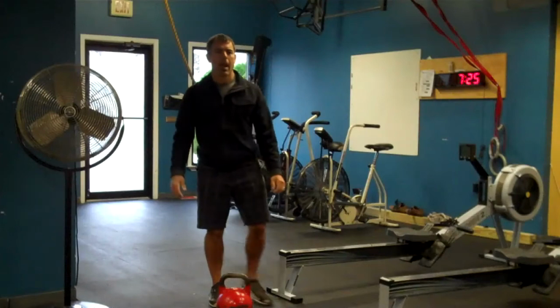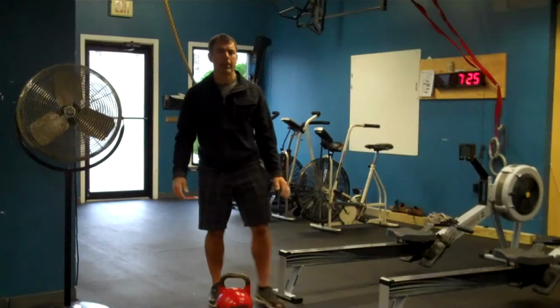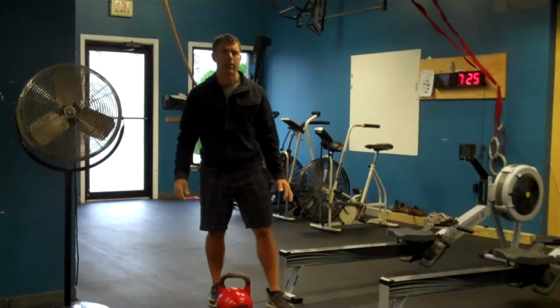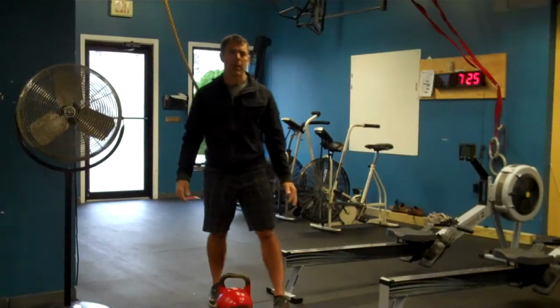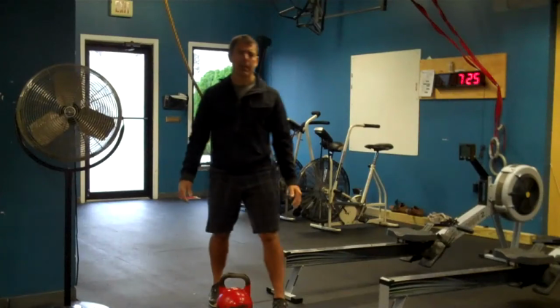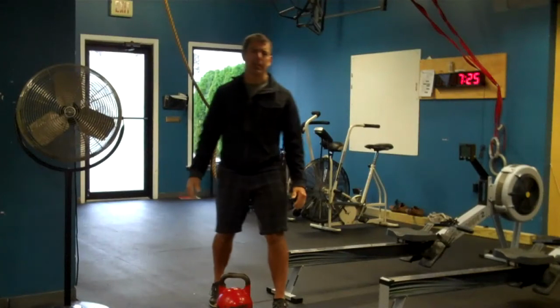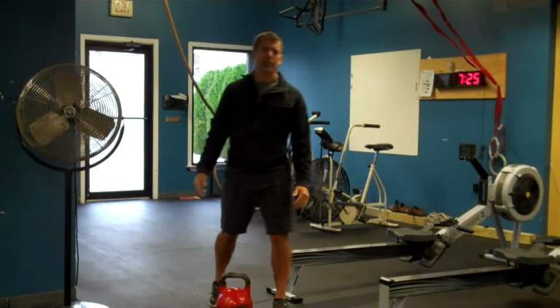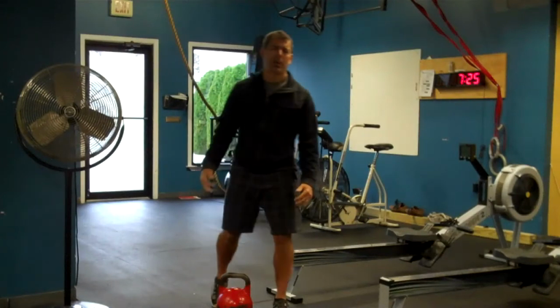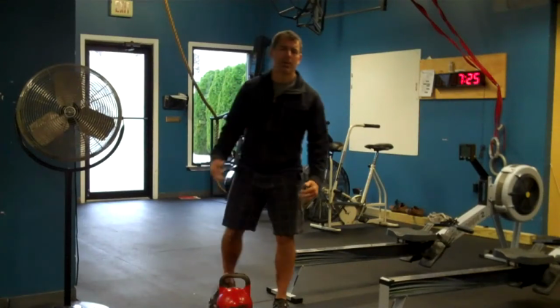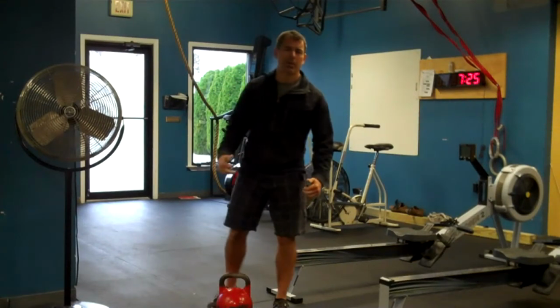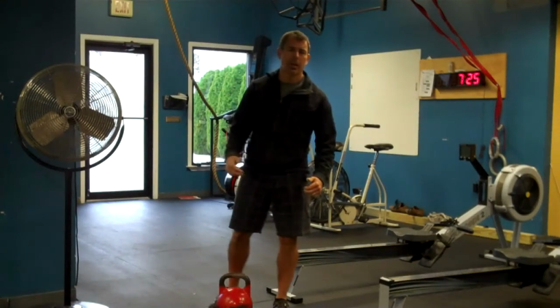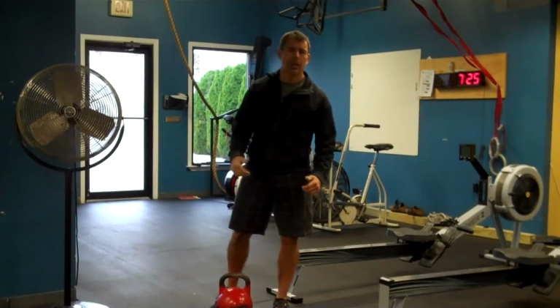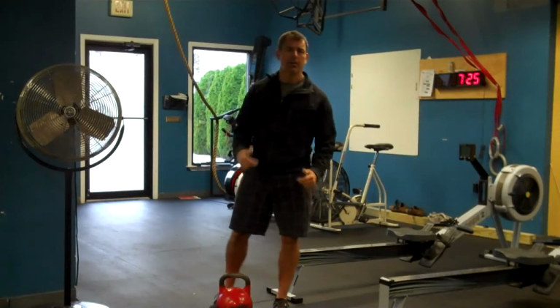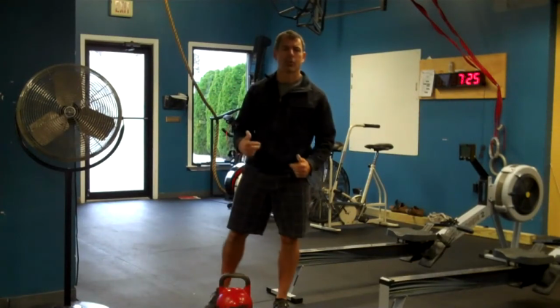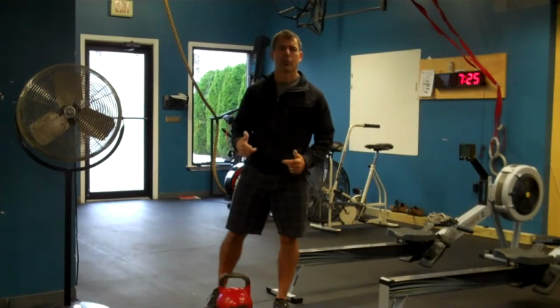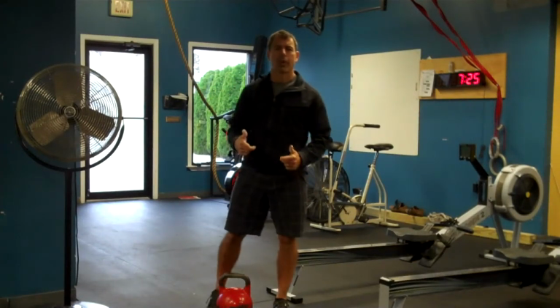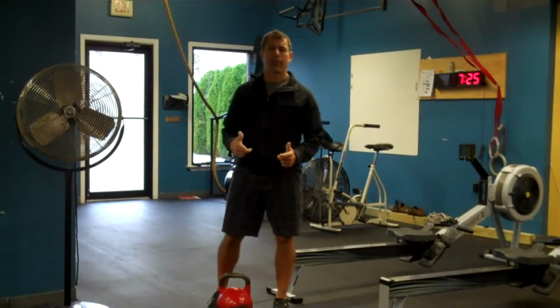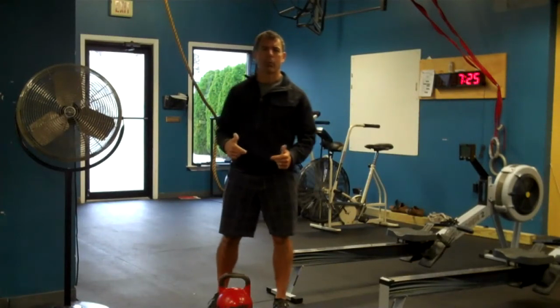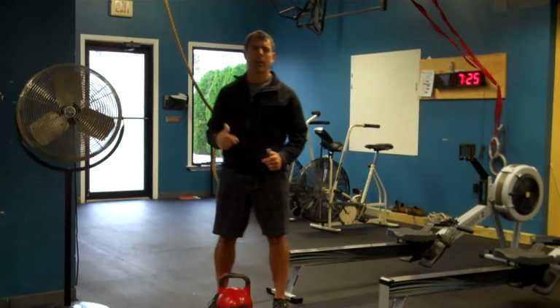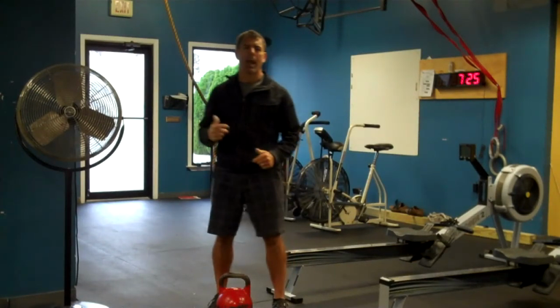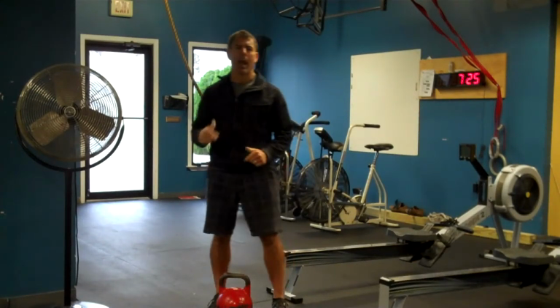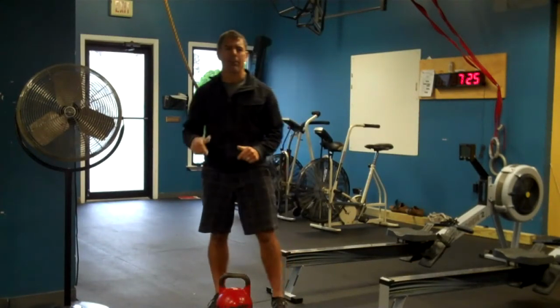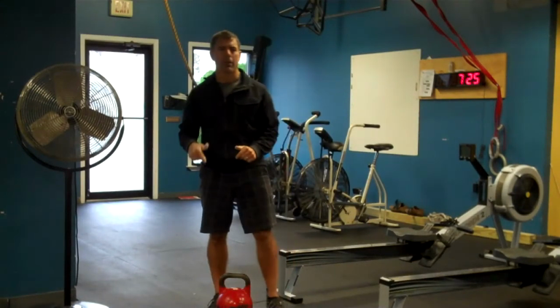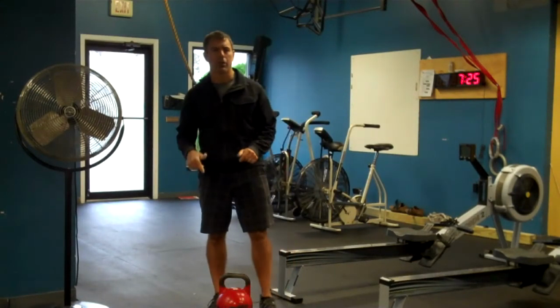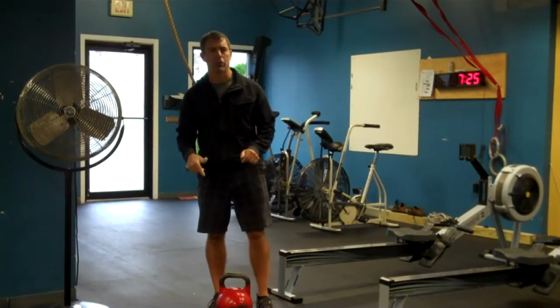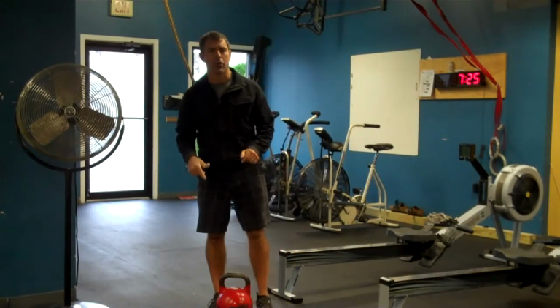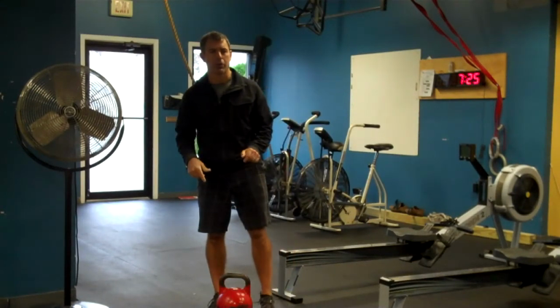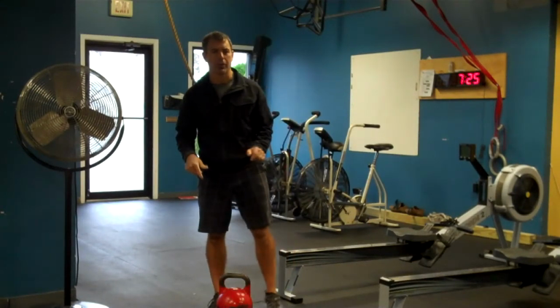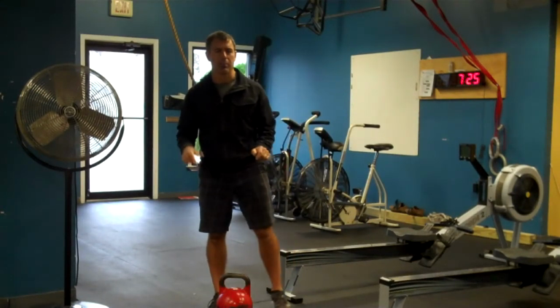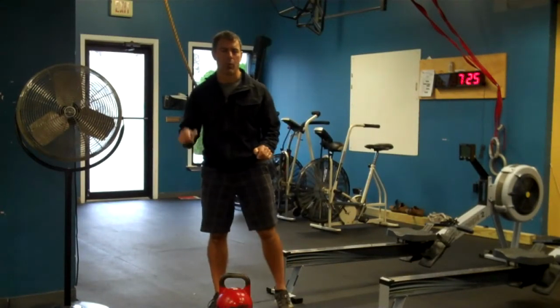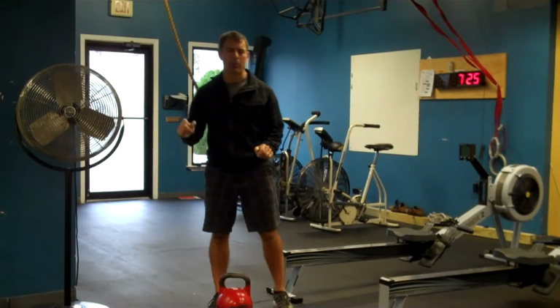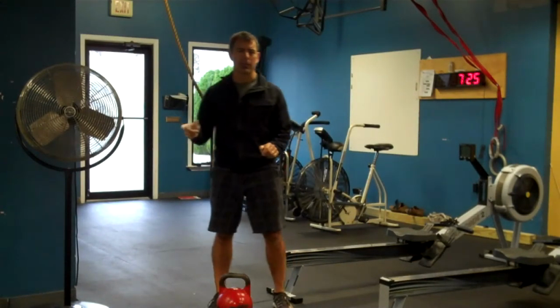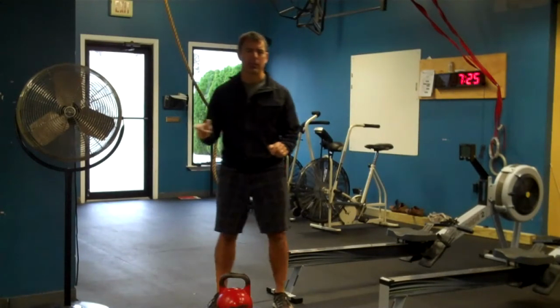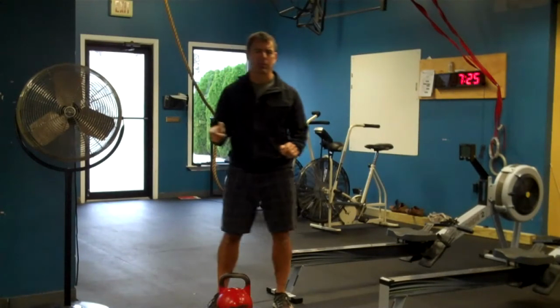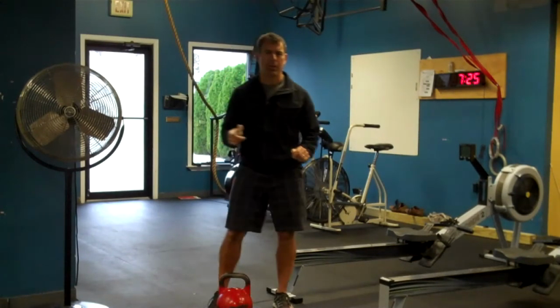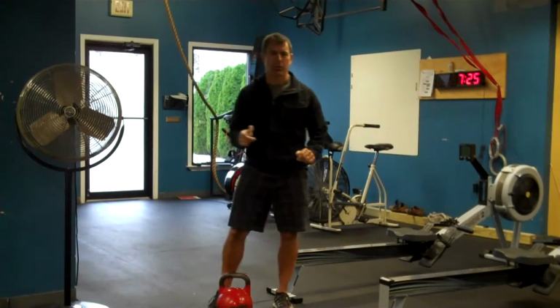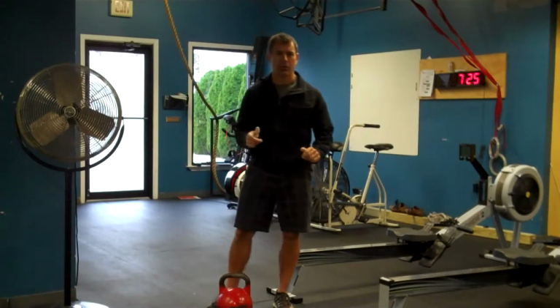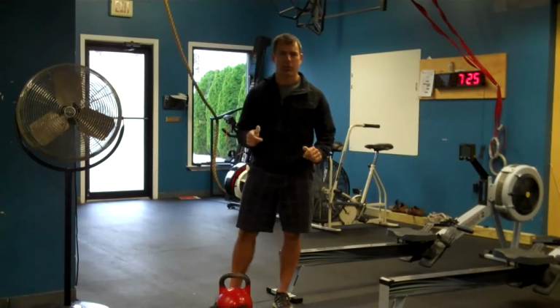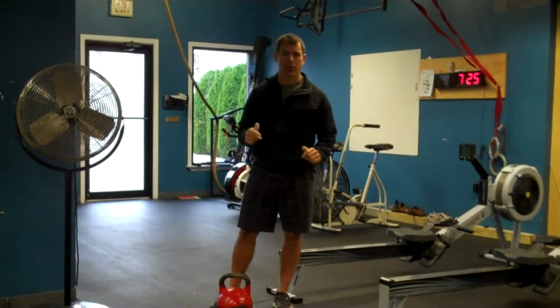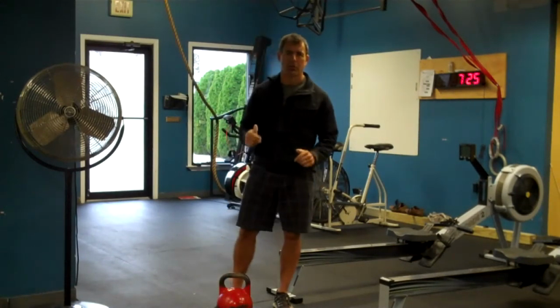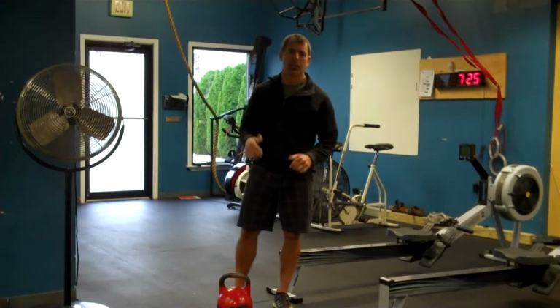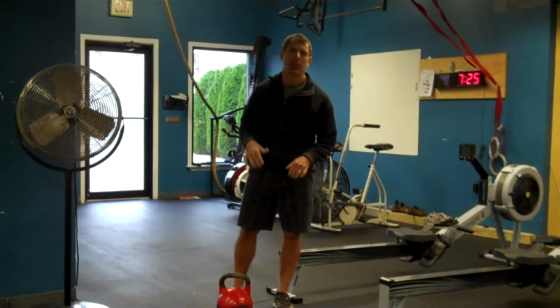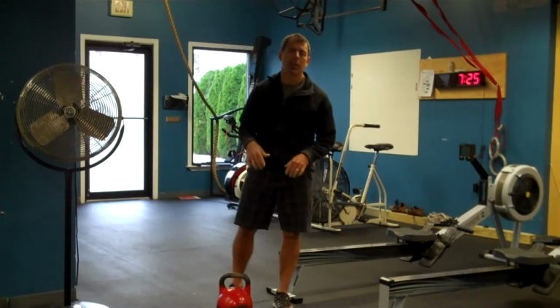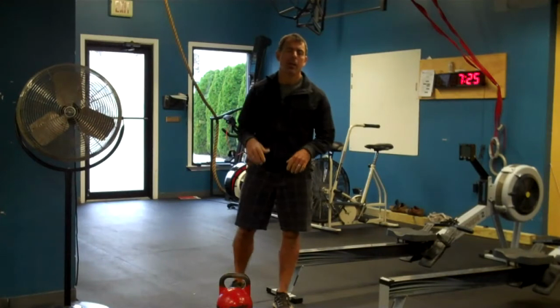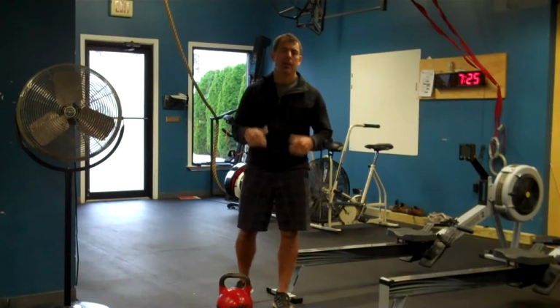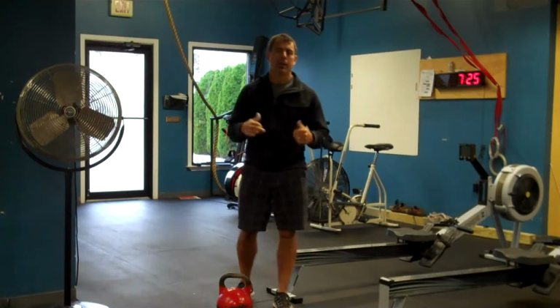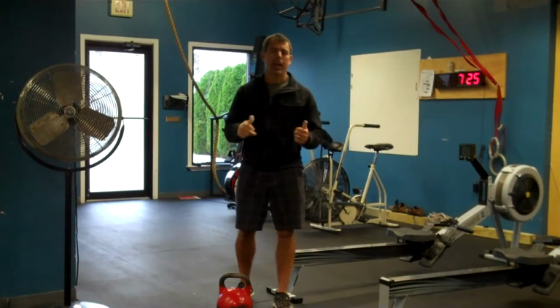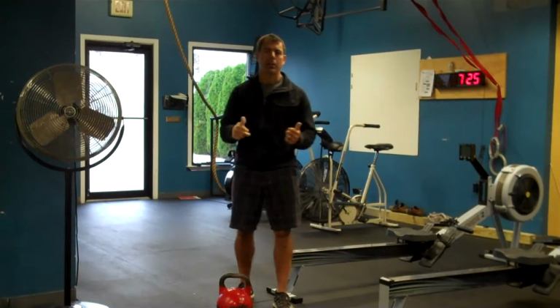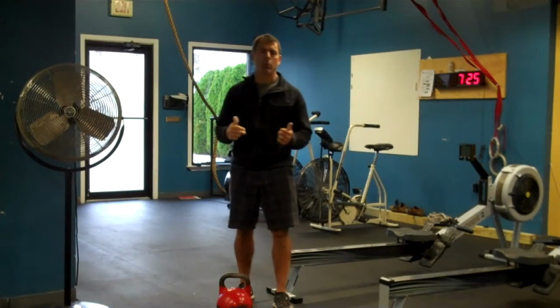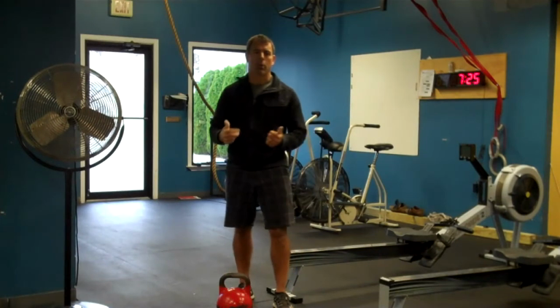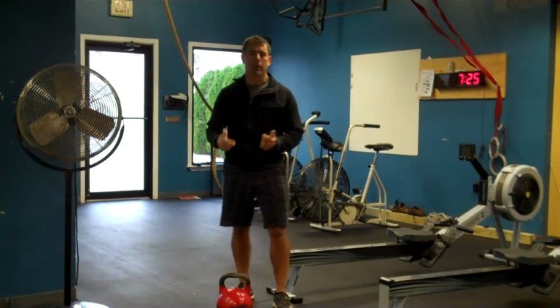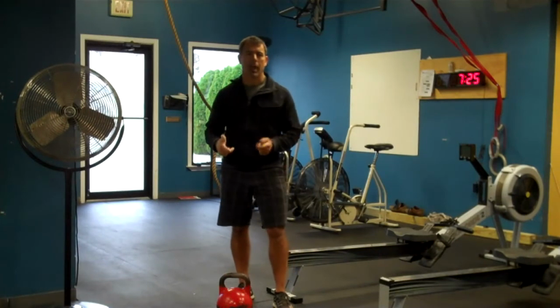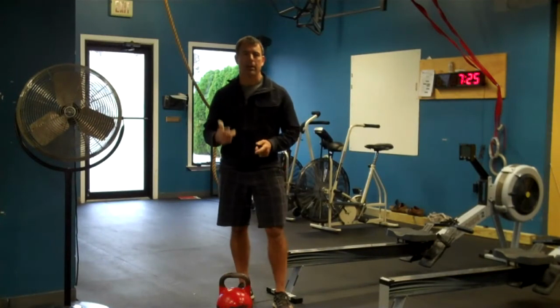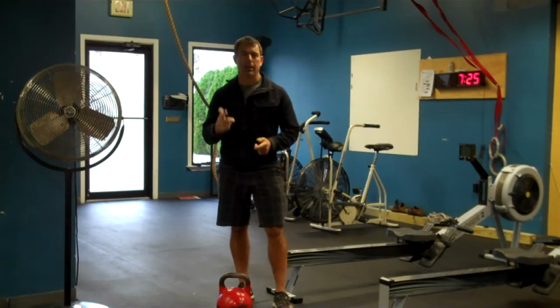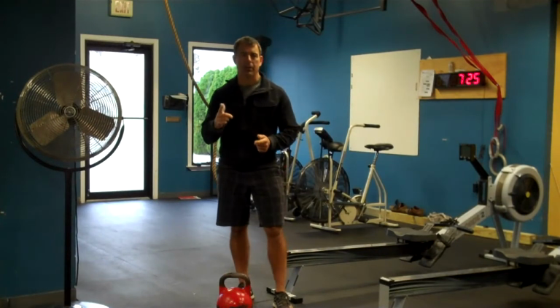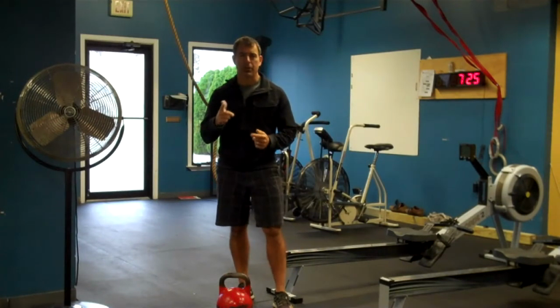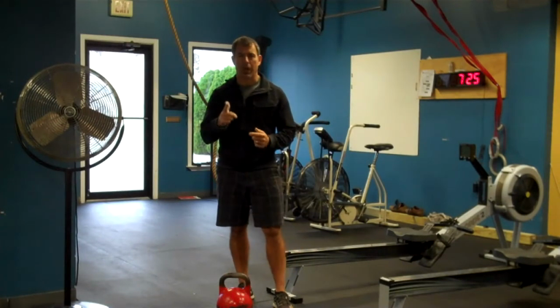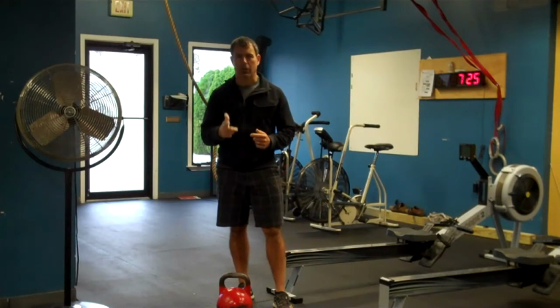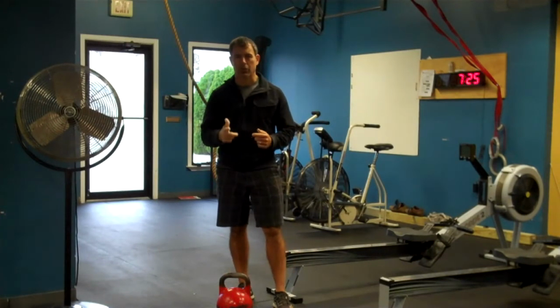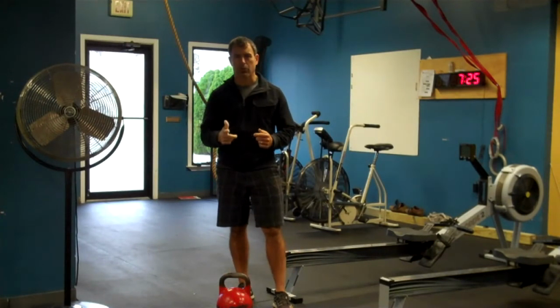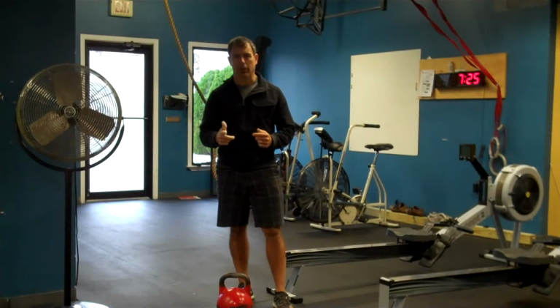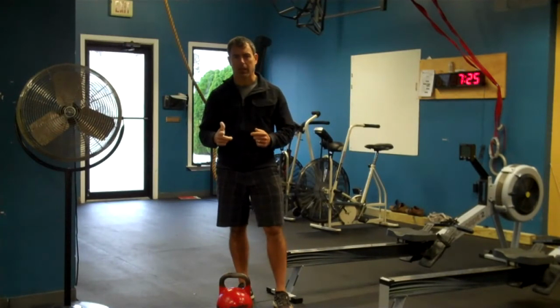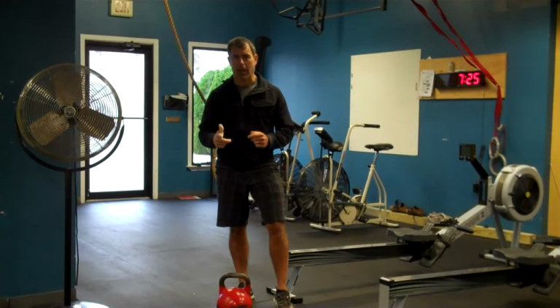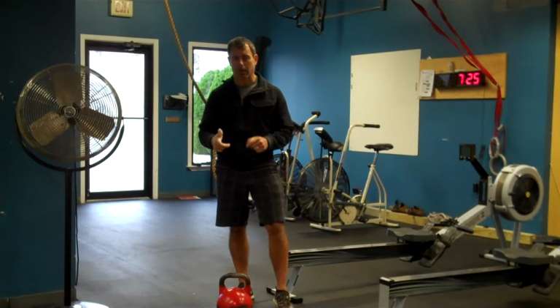Hey everybody, it's Mike Staley from The Train Room in Avon, New Jersey, Point Pleasant Beach, New Jersey. Today's workout is a challenge workout.